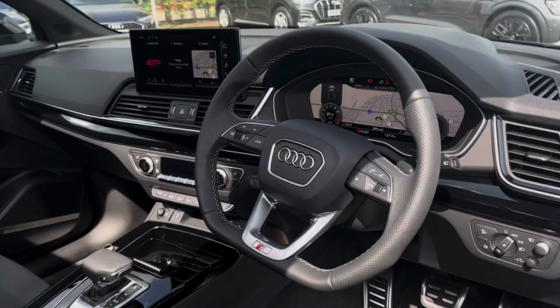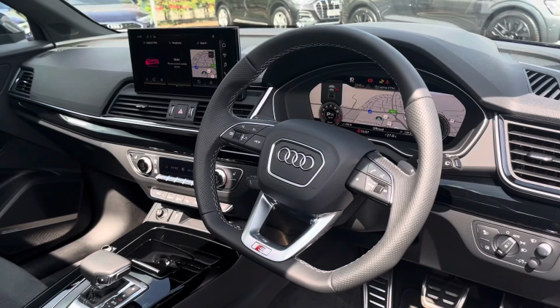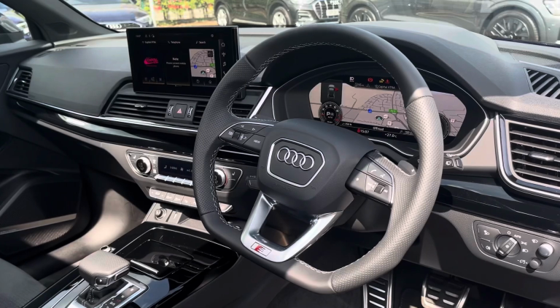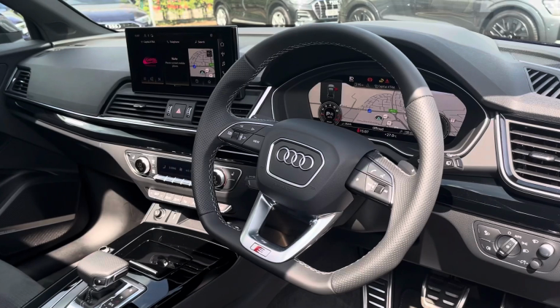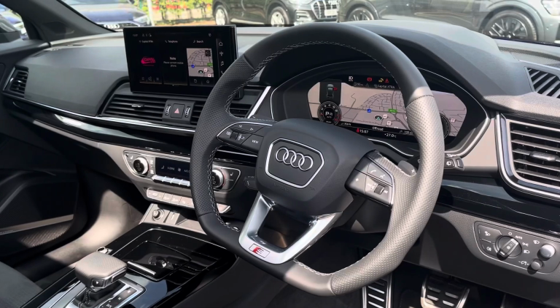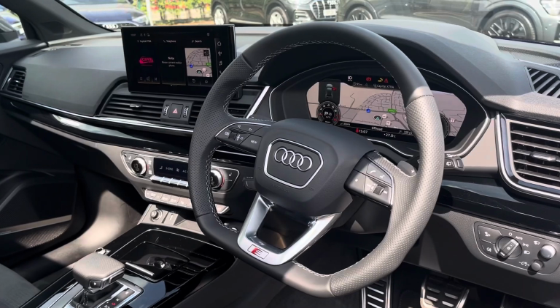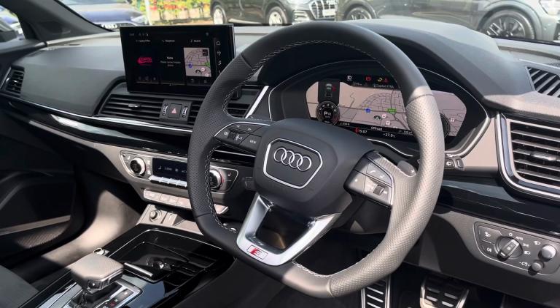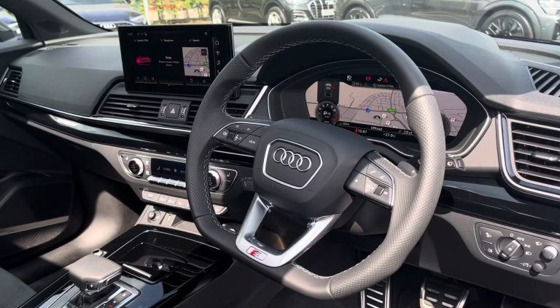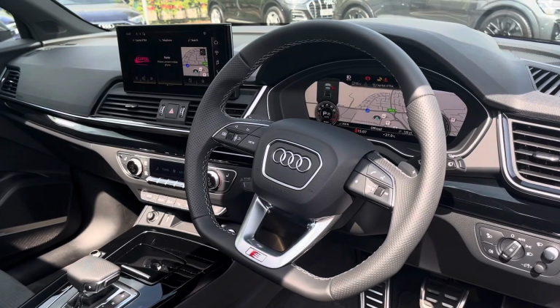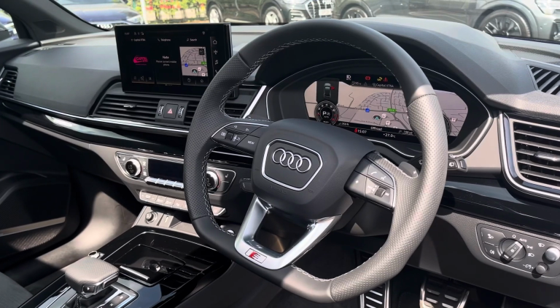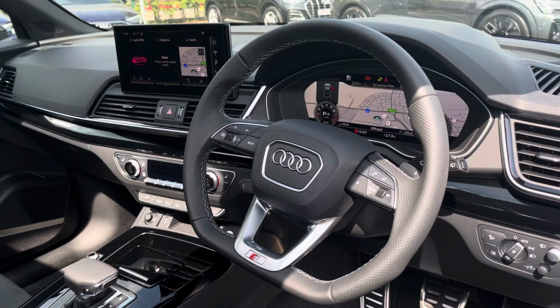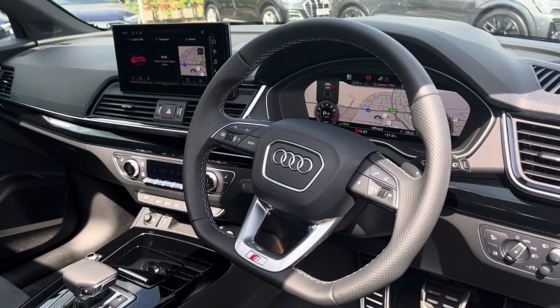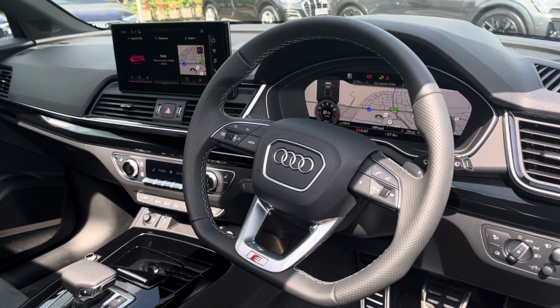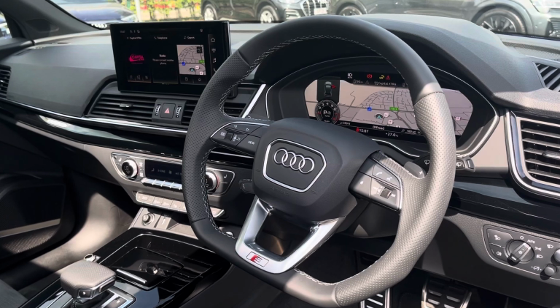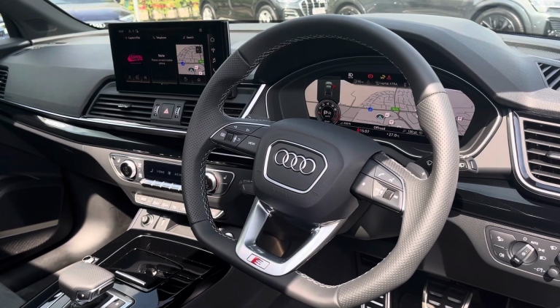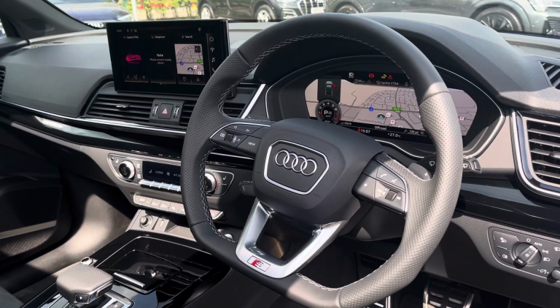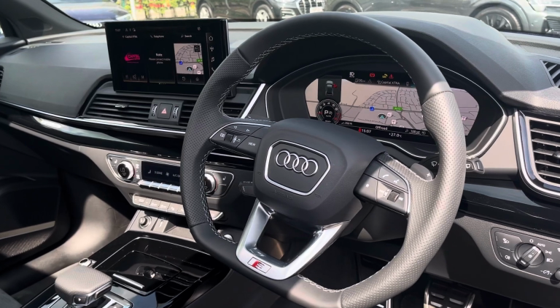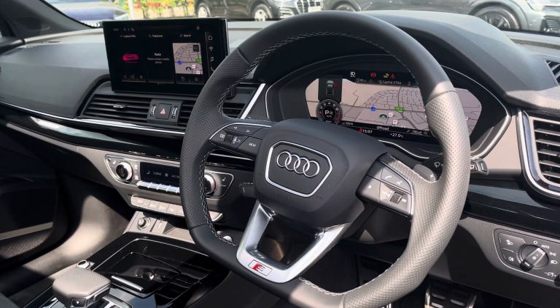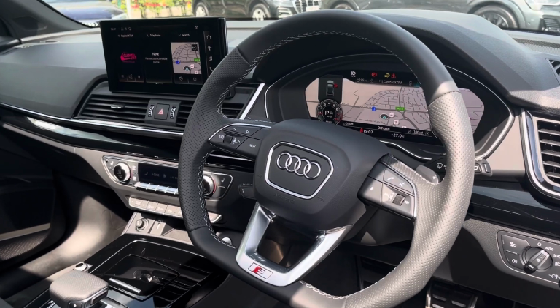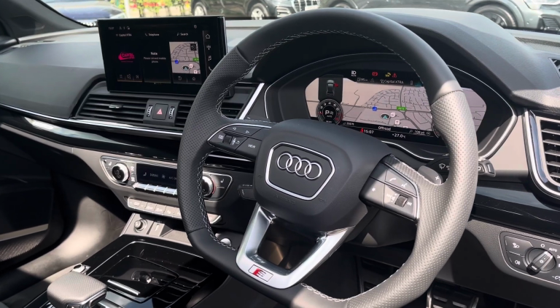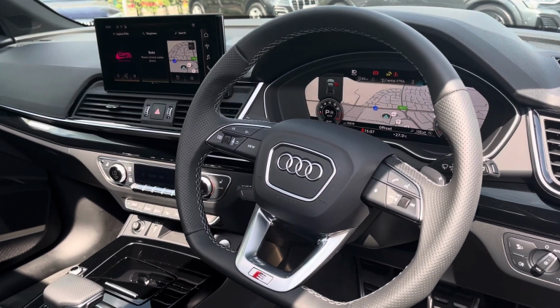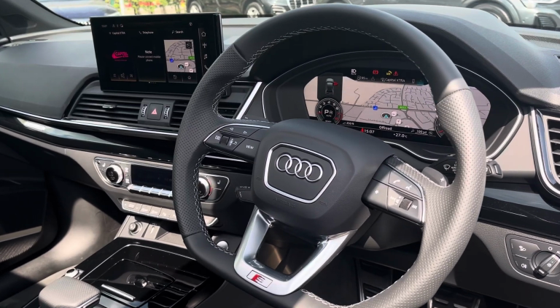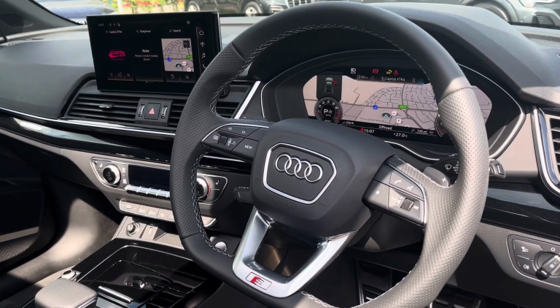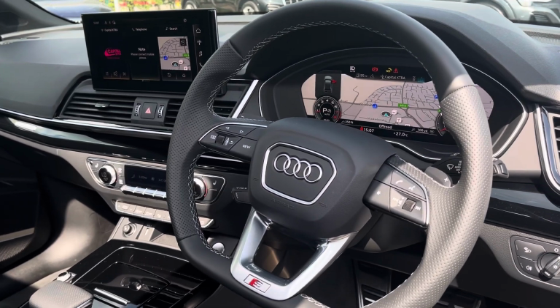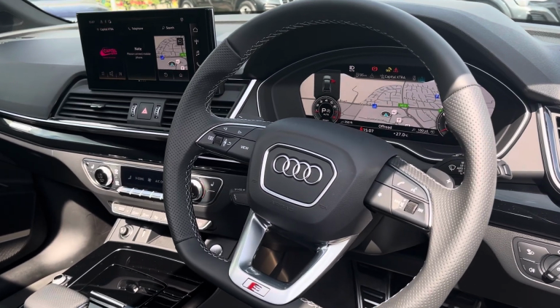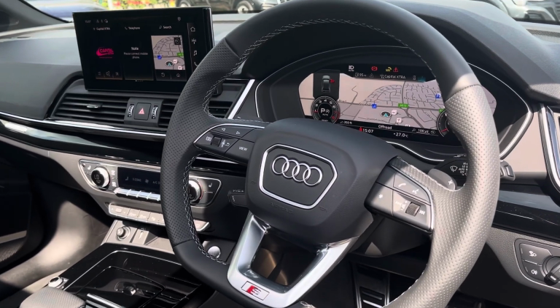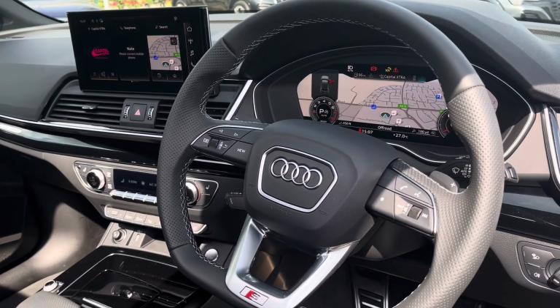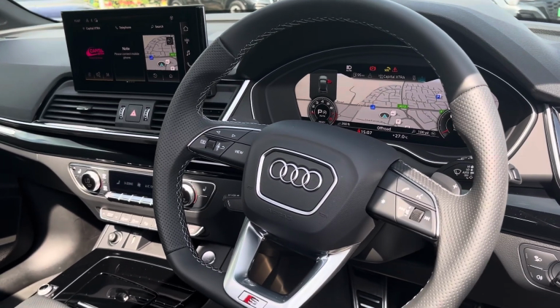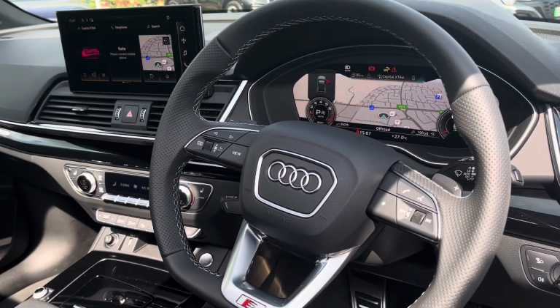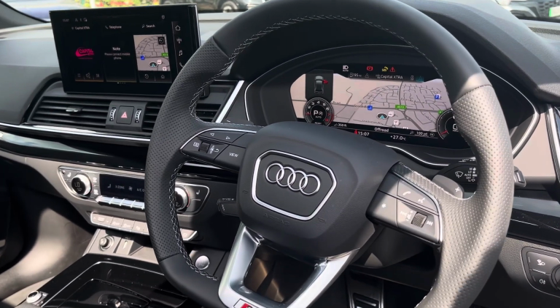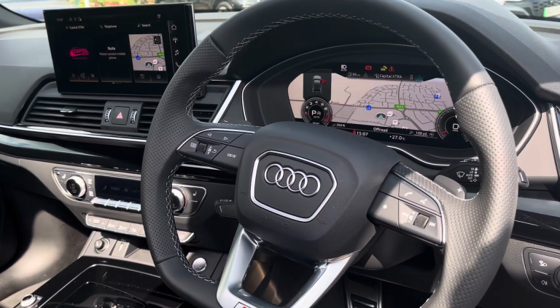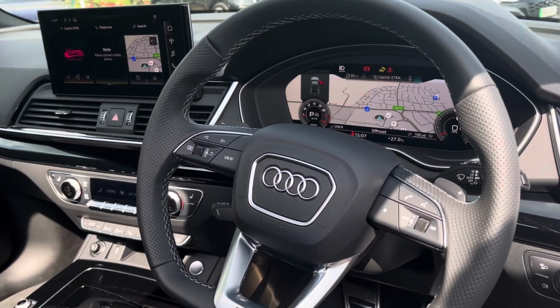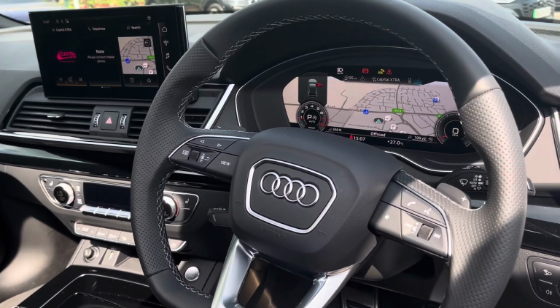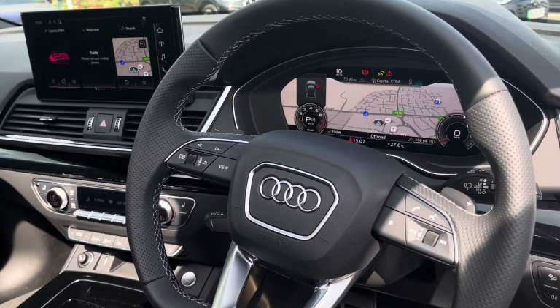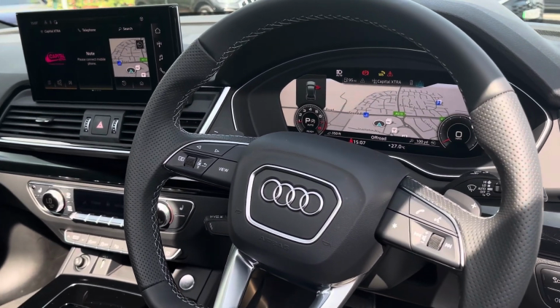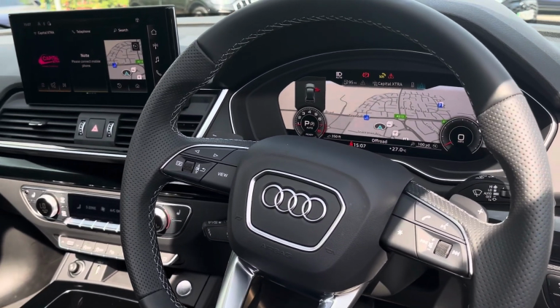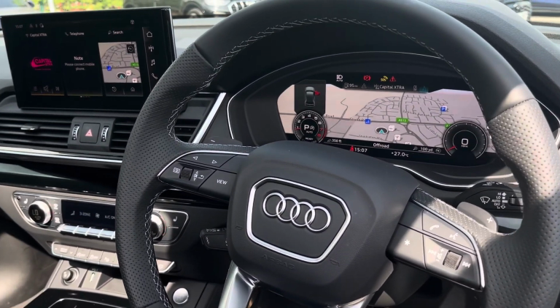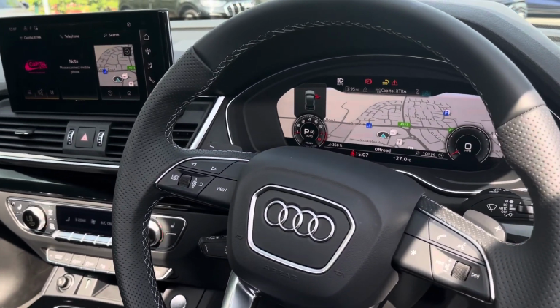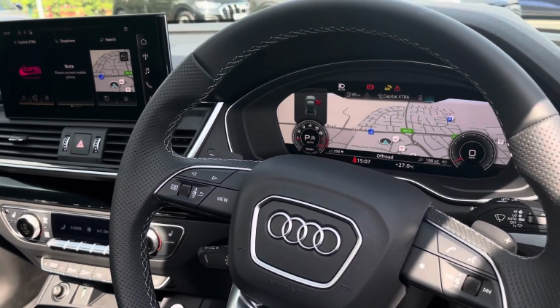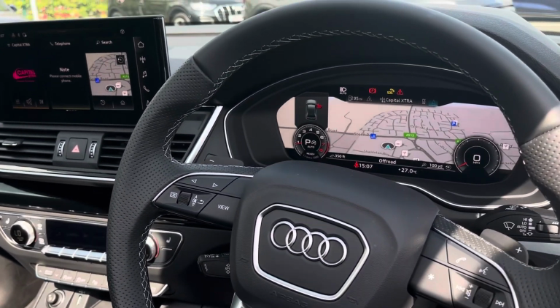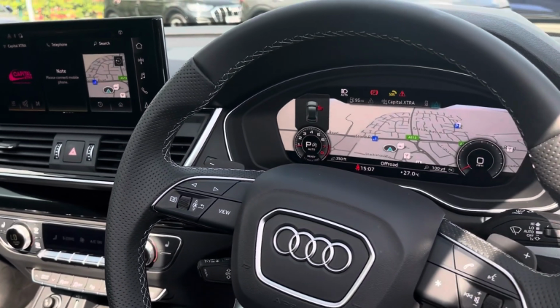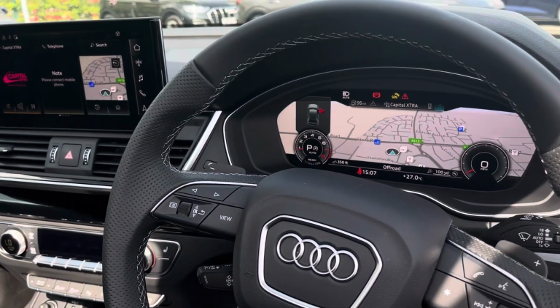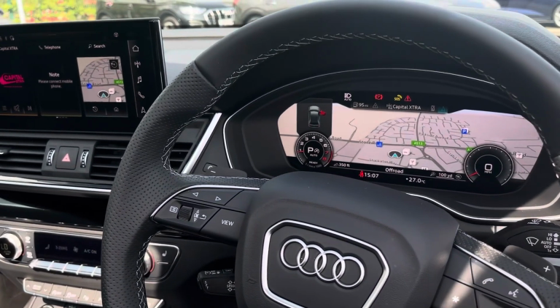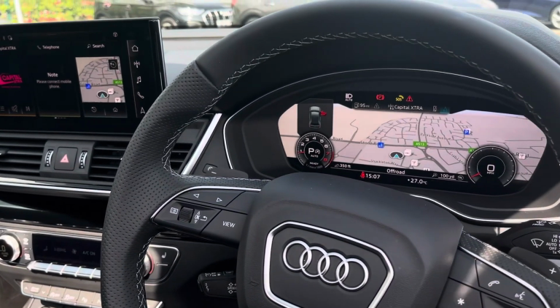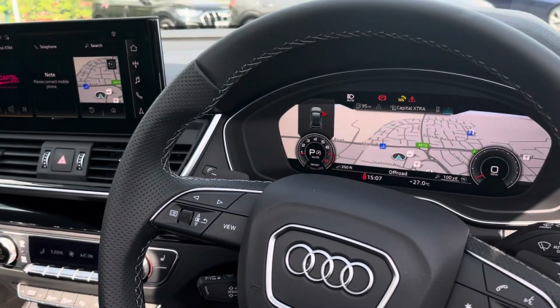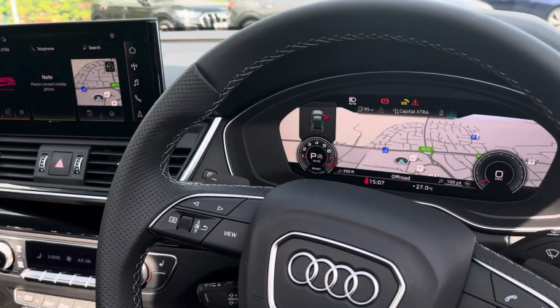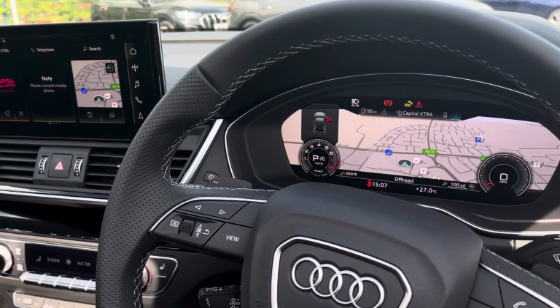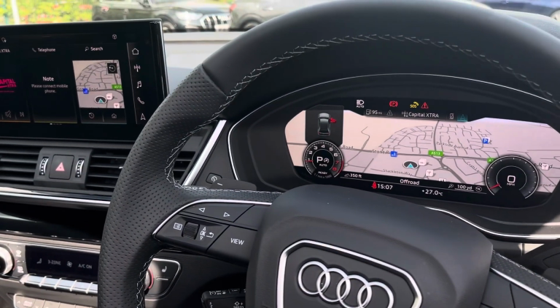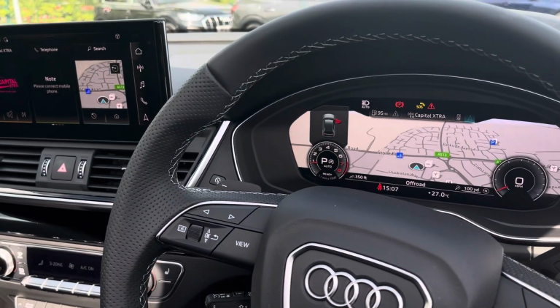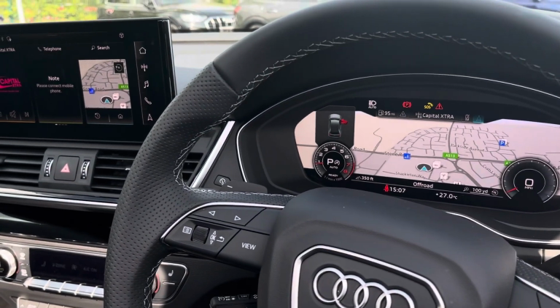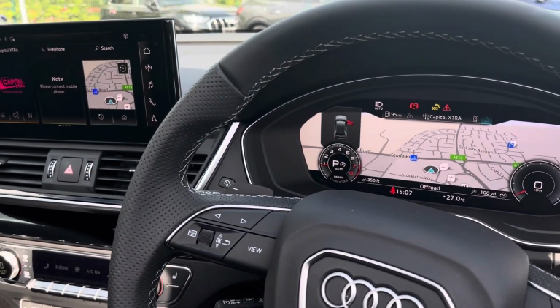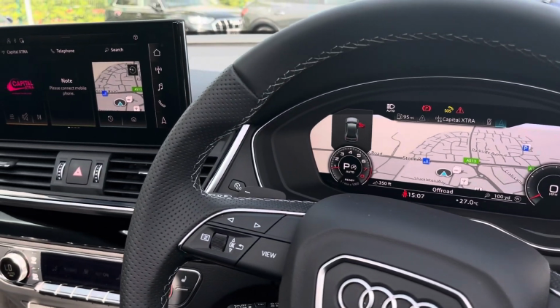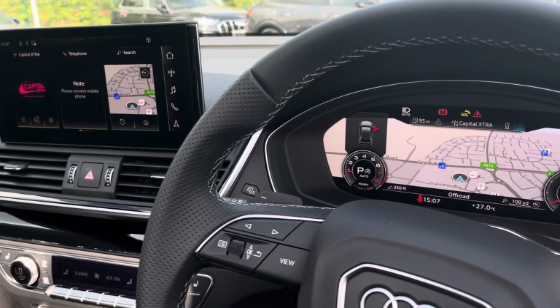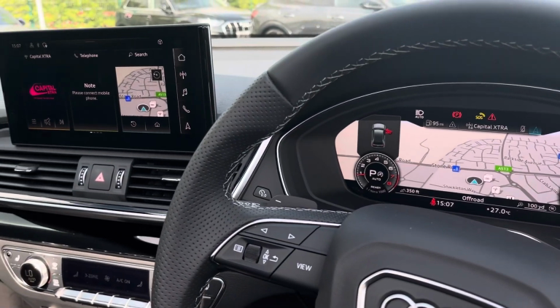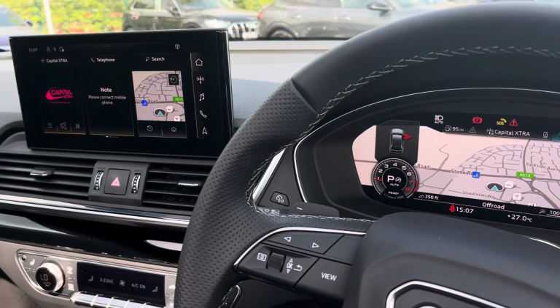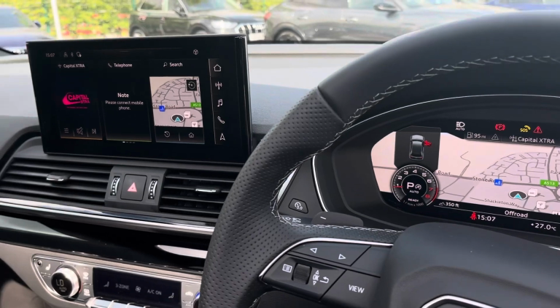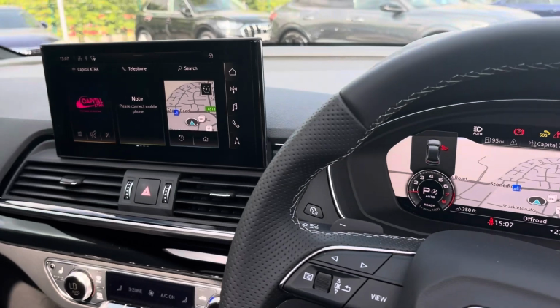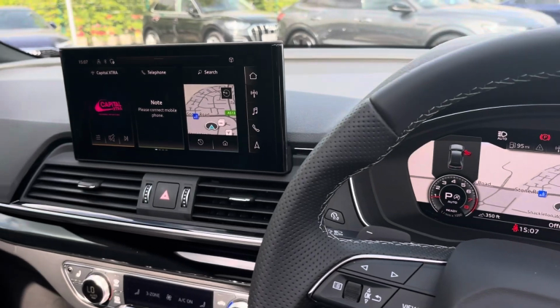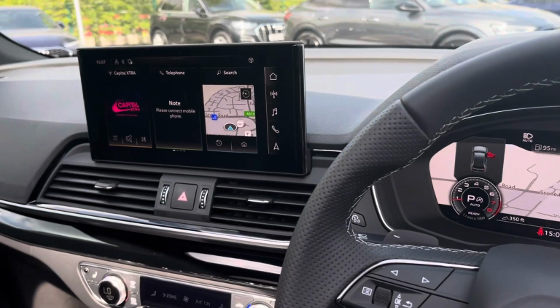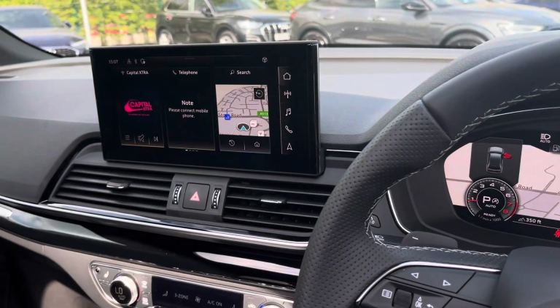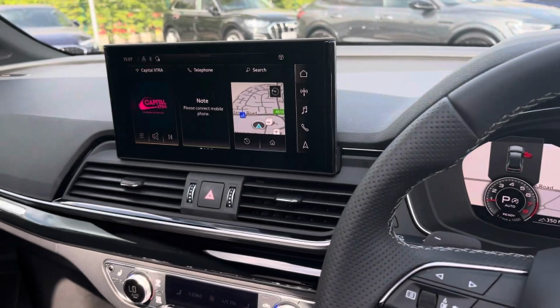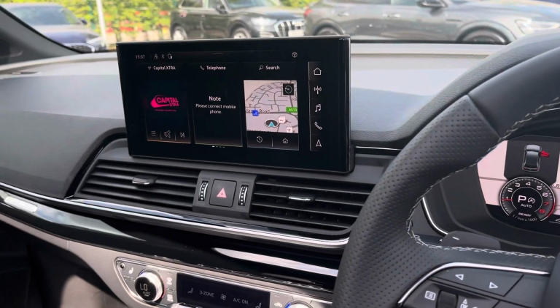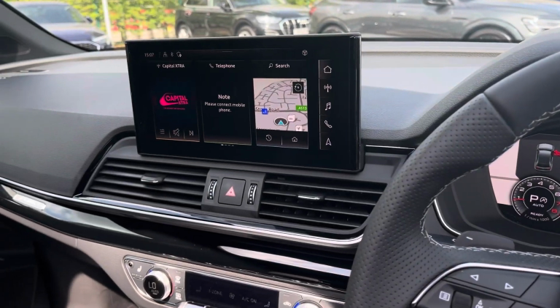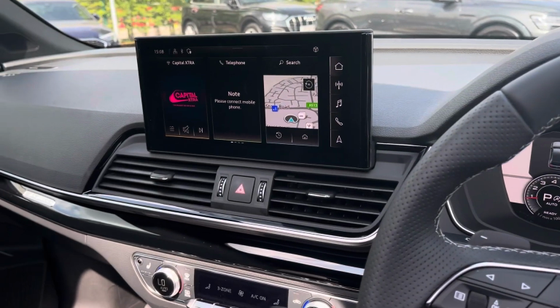In the front we have the flat-bottom S-line multifunction steering wheel with the Audi virtual cockpit behind, a central touch screen display, as well as dual-zone climate control.